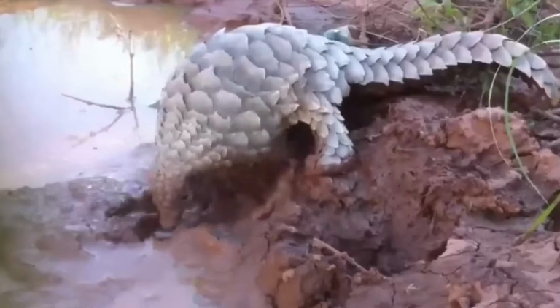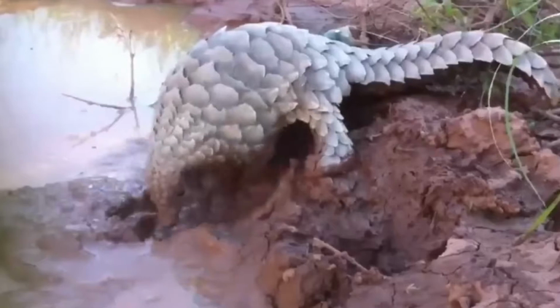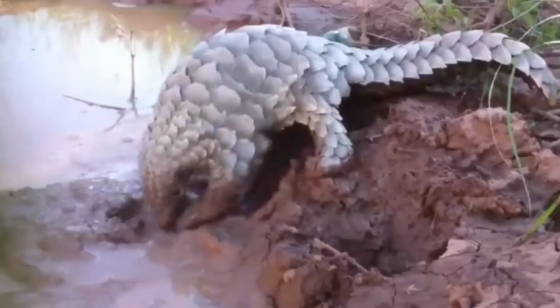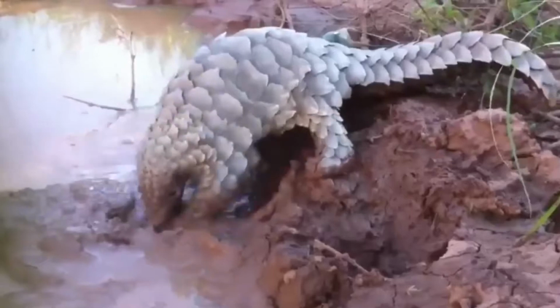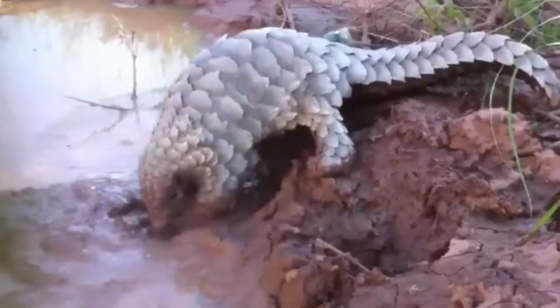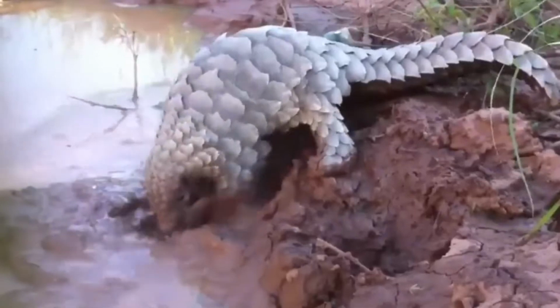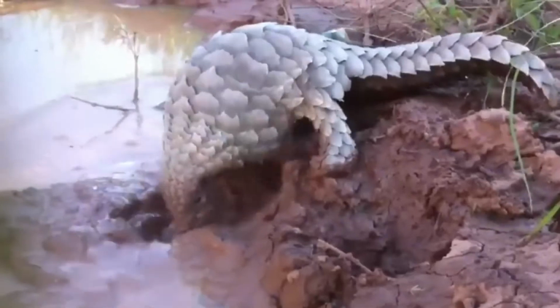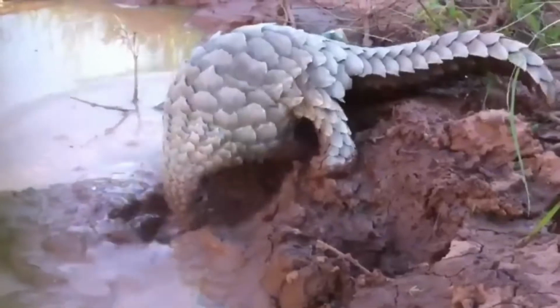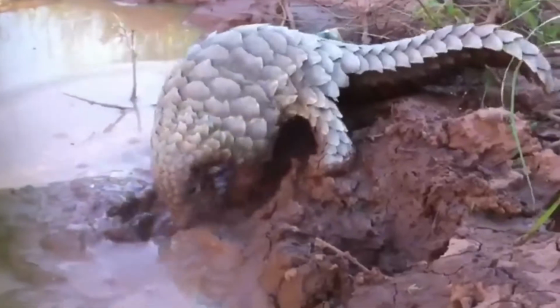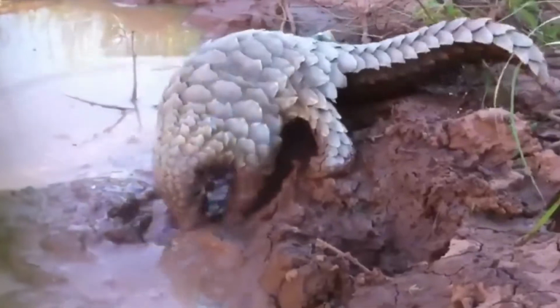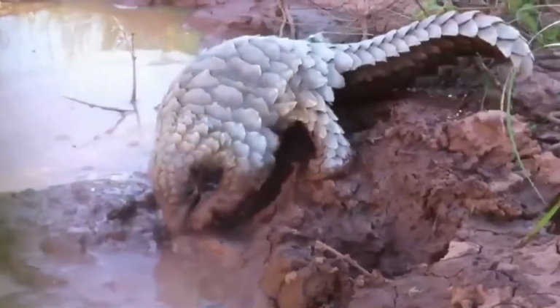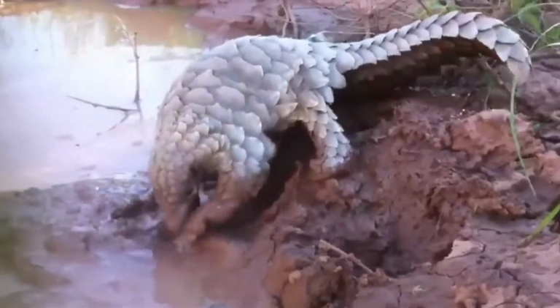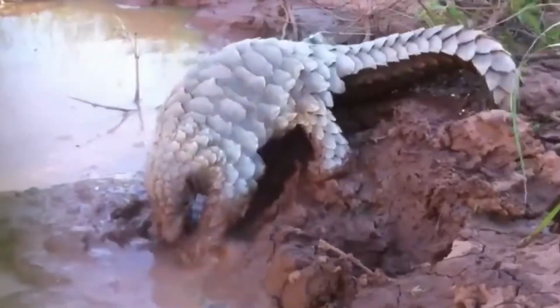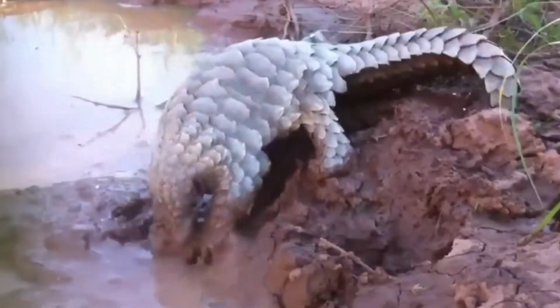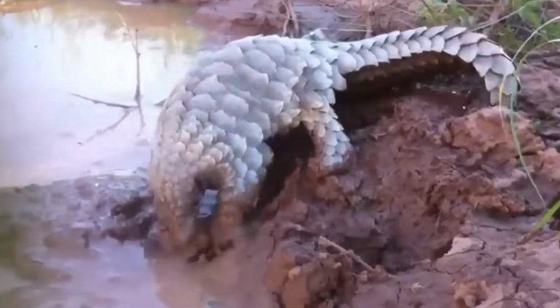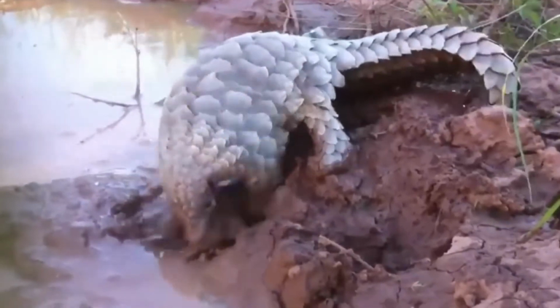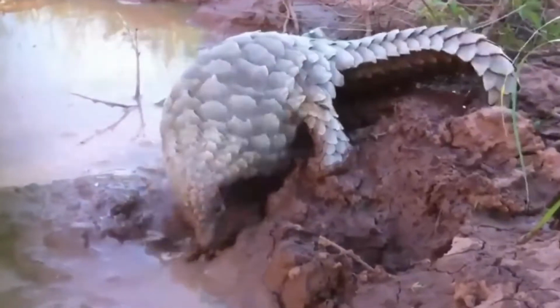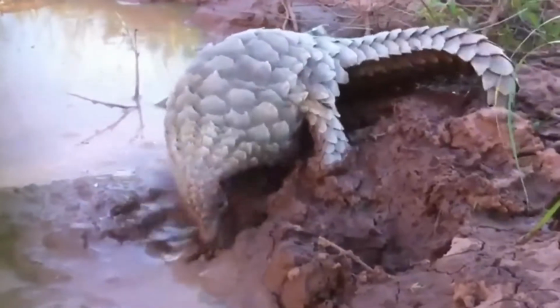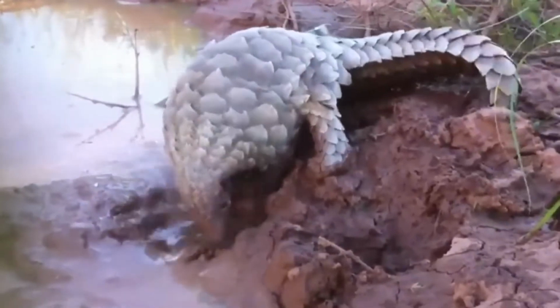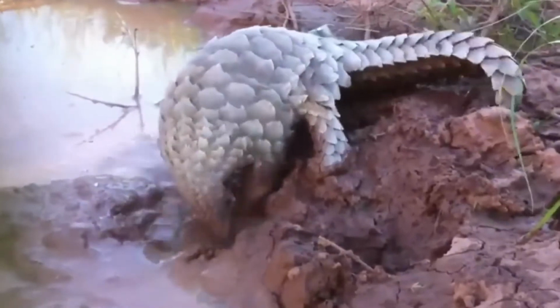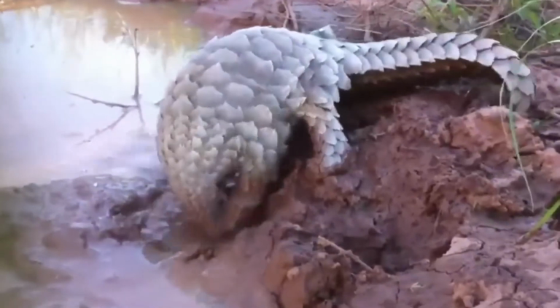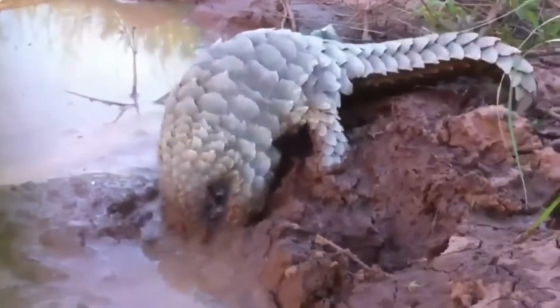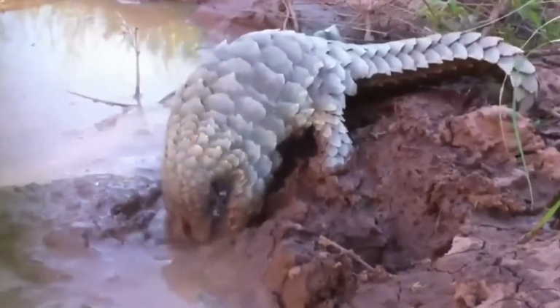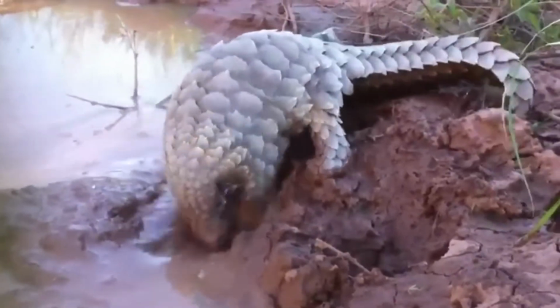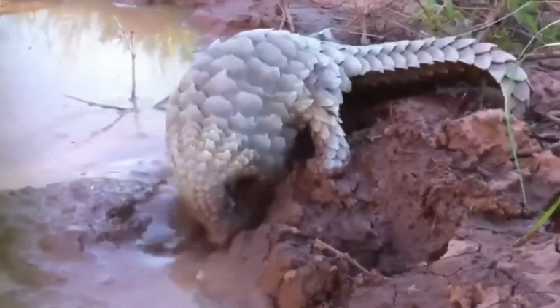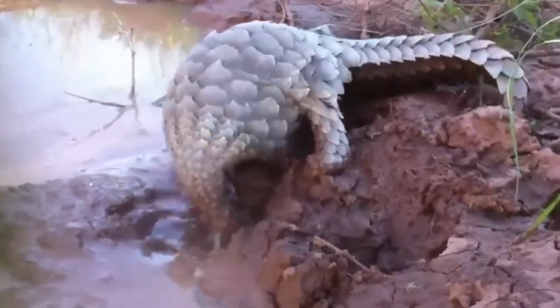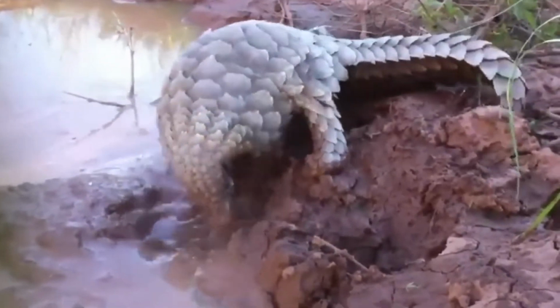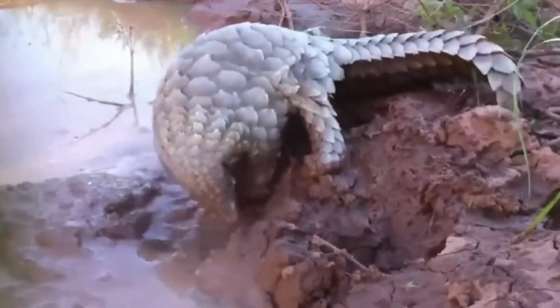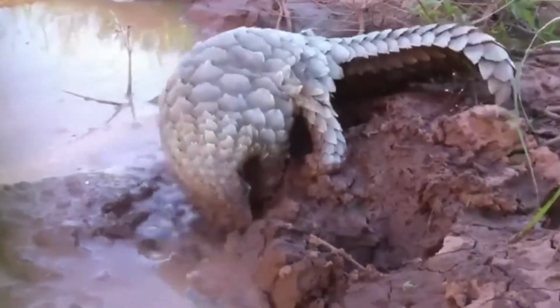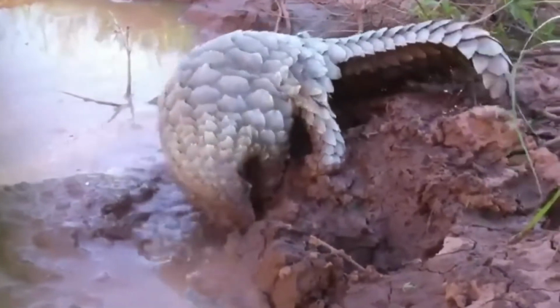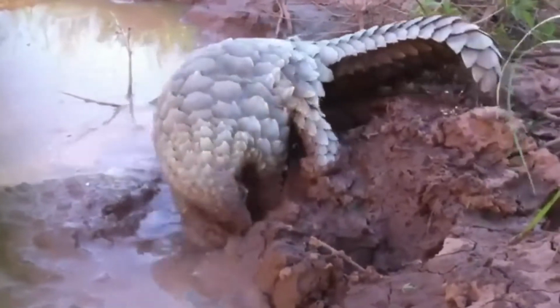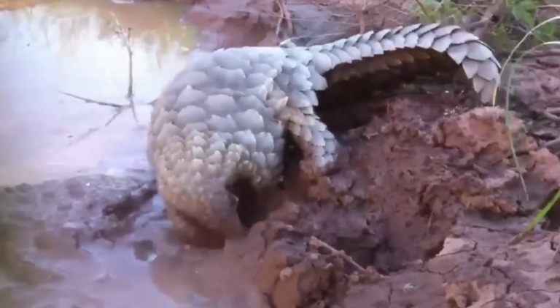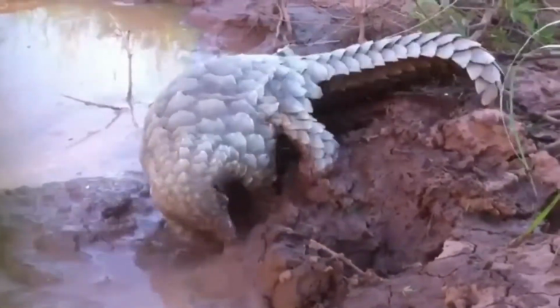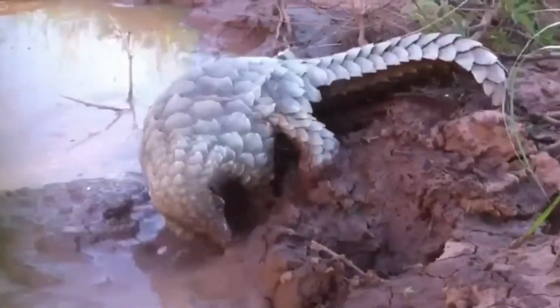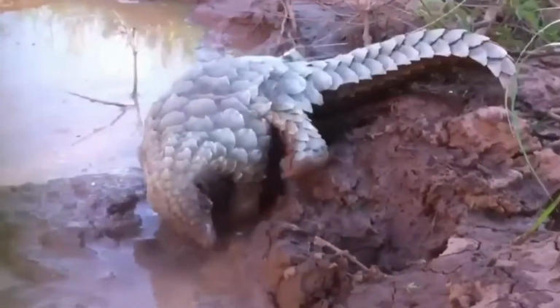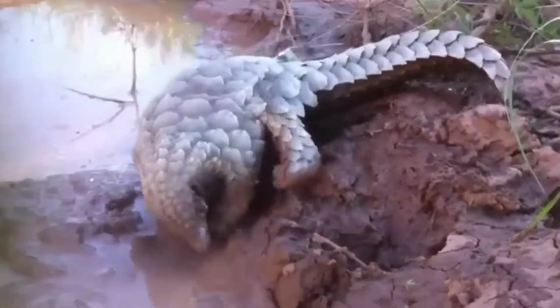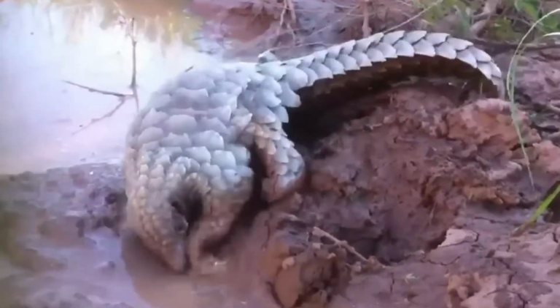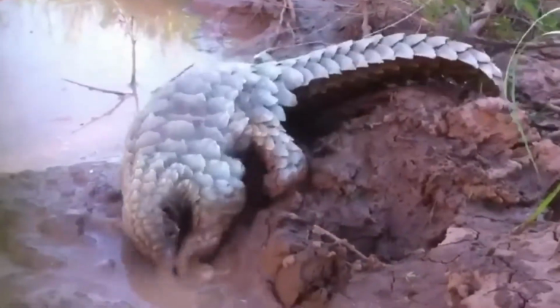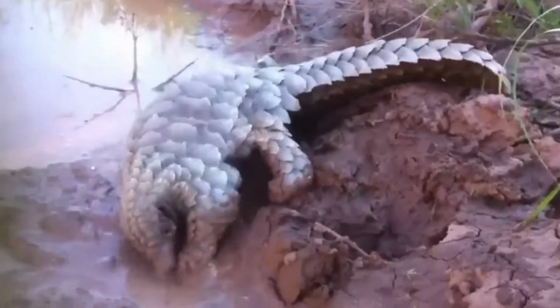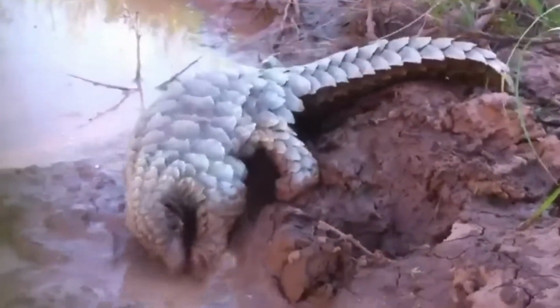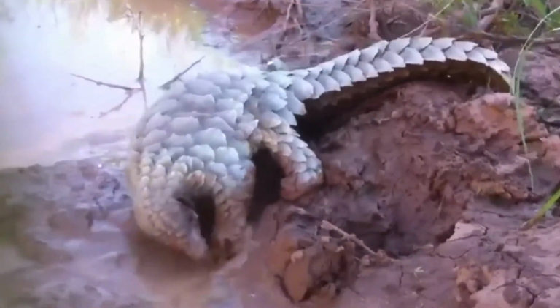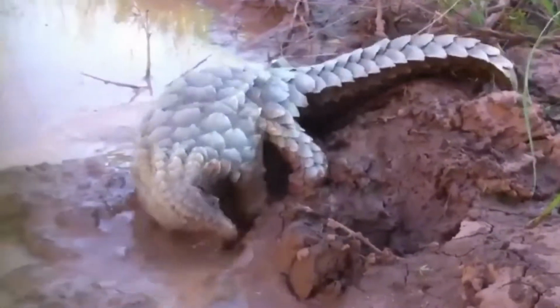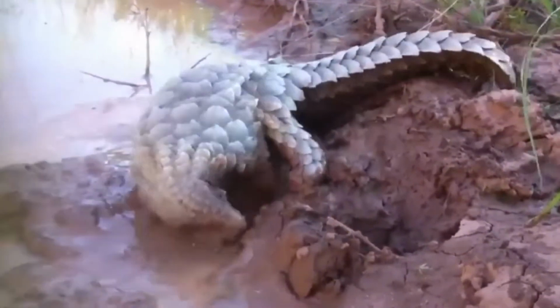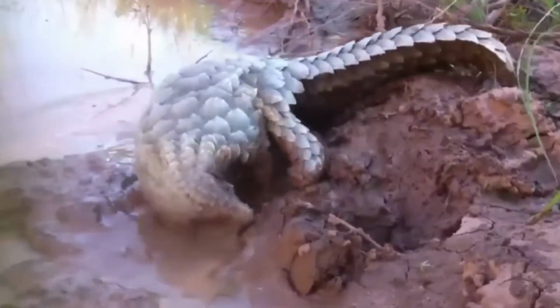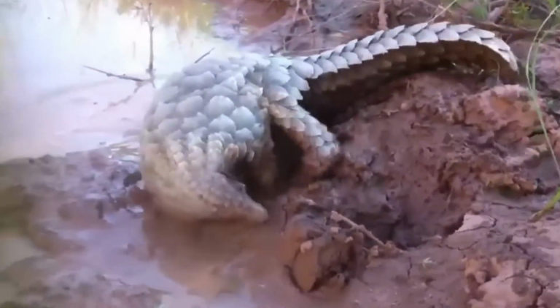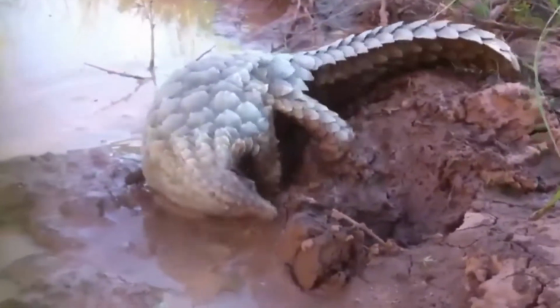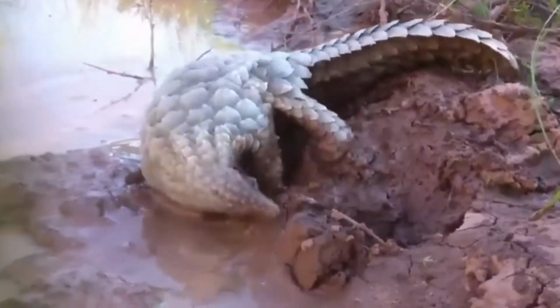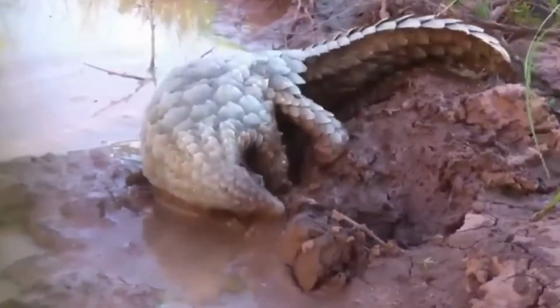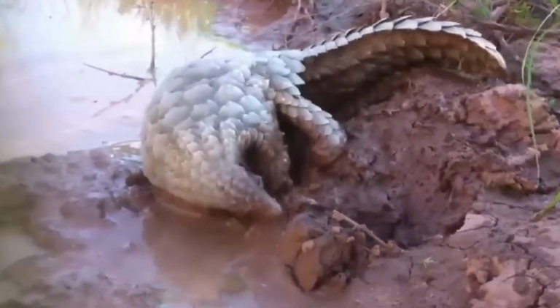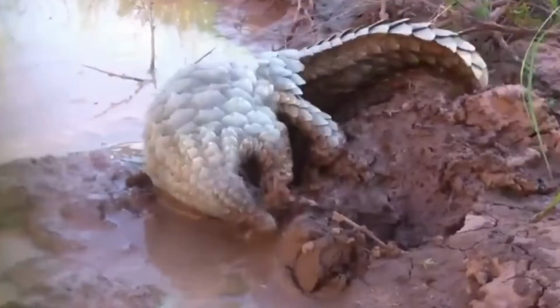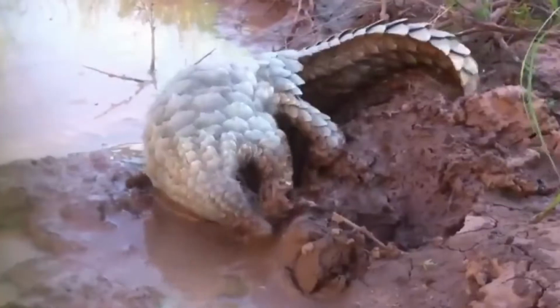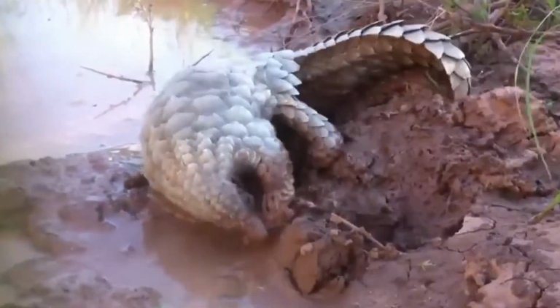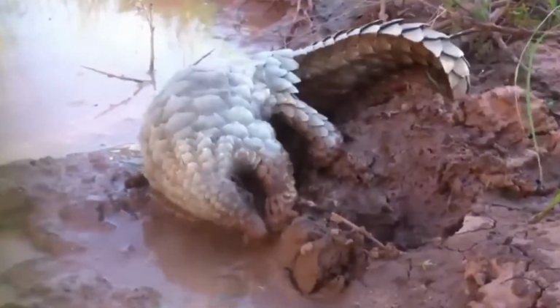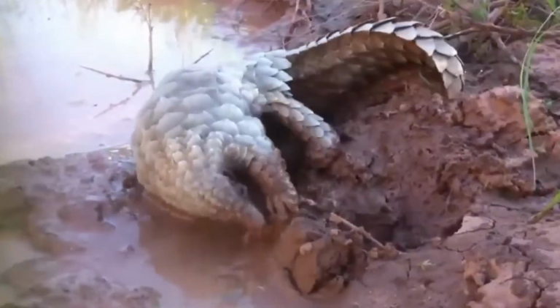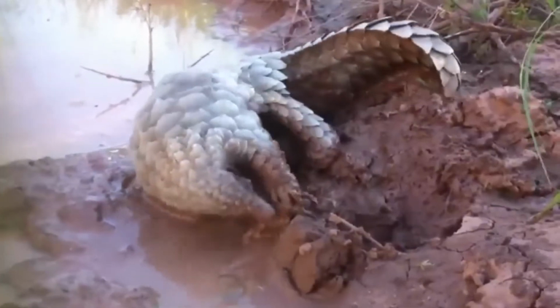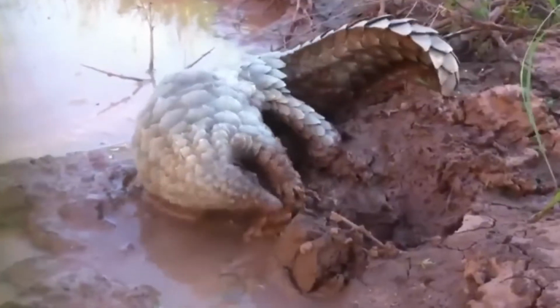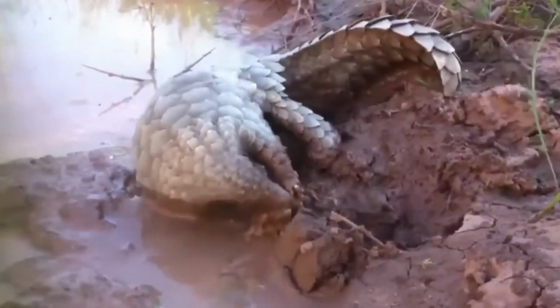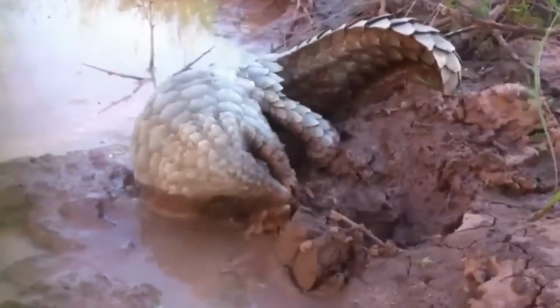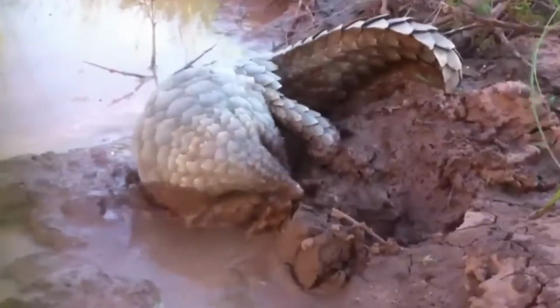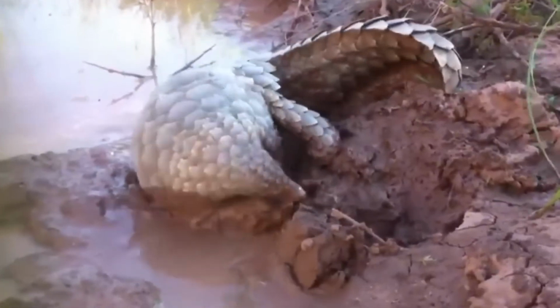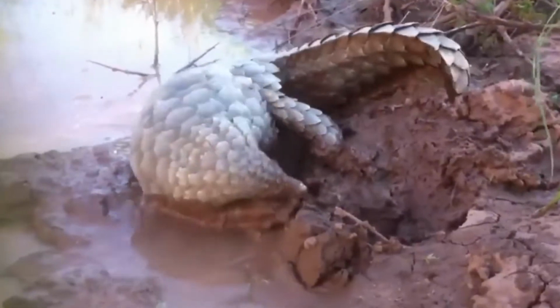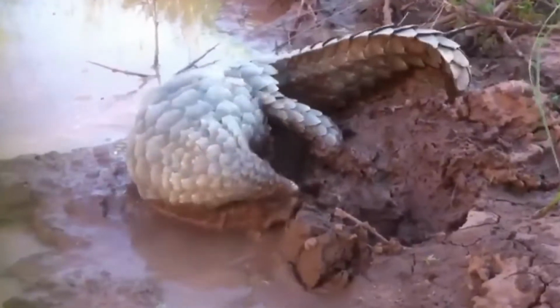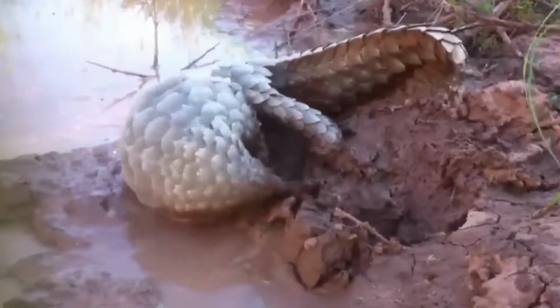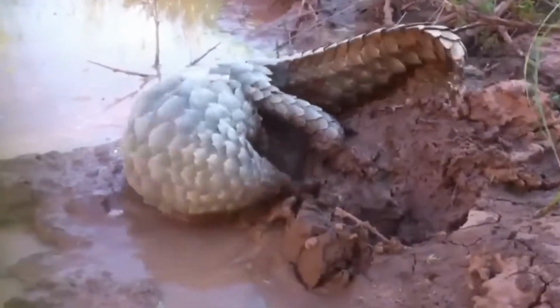Oh, he's going to go in. Oh, I just know he's going to go in. Oh, I knew he was going to go in.